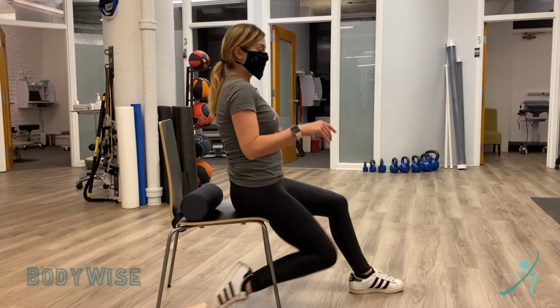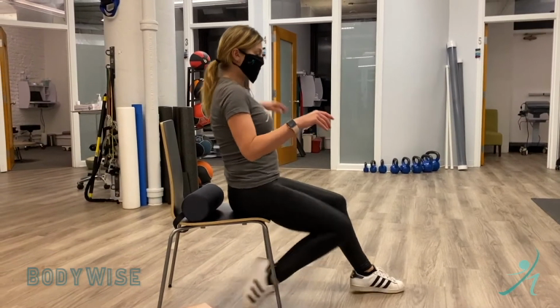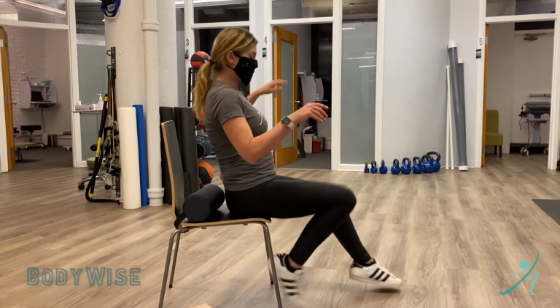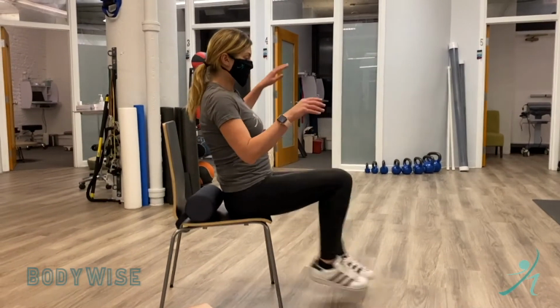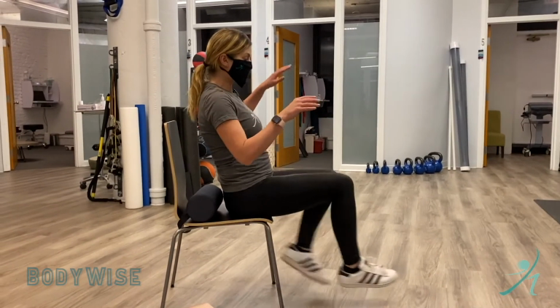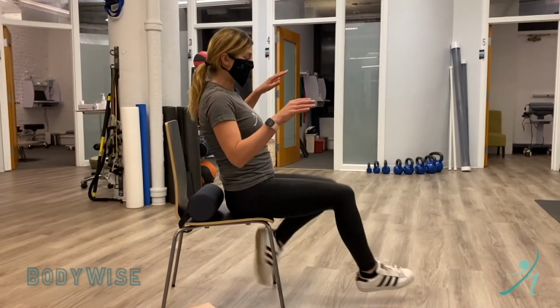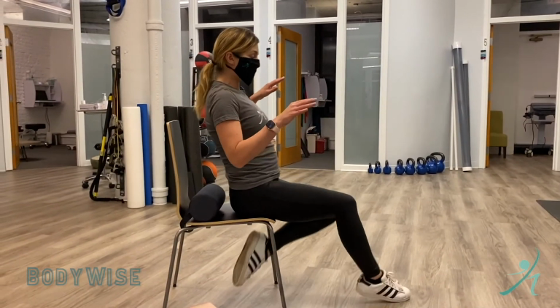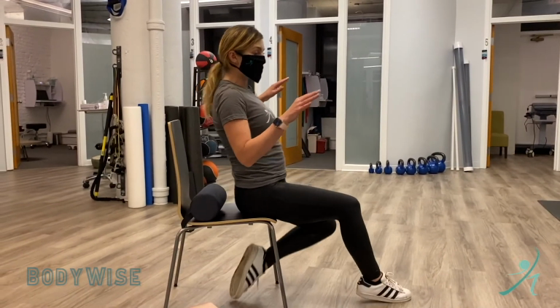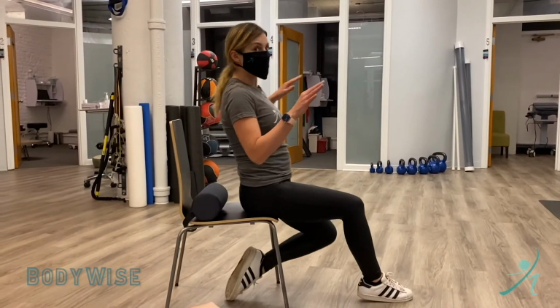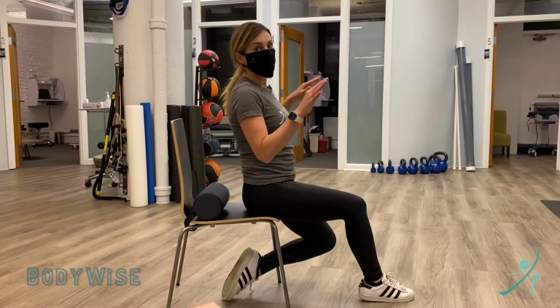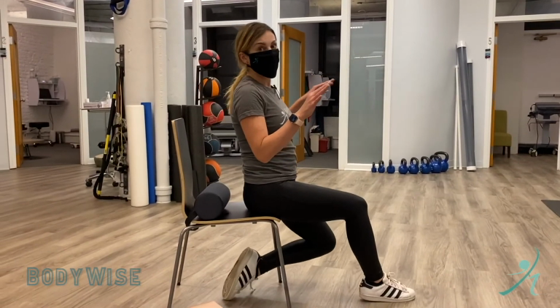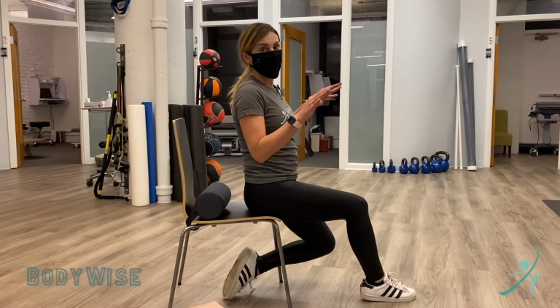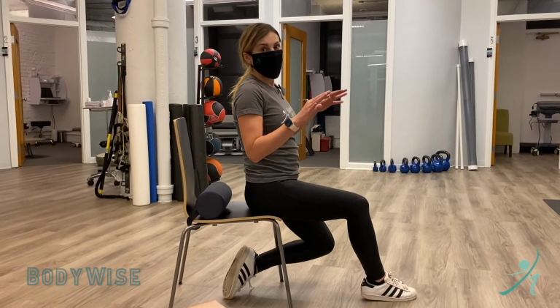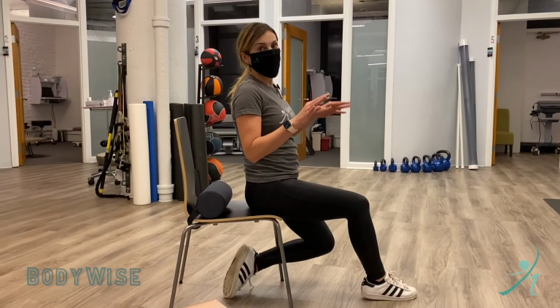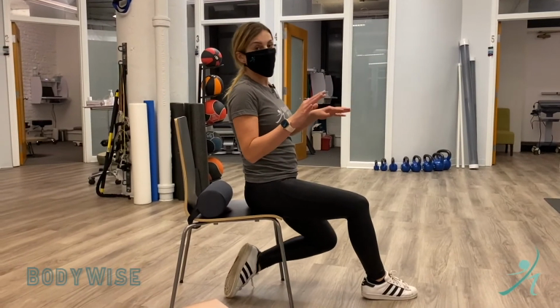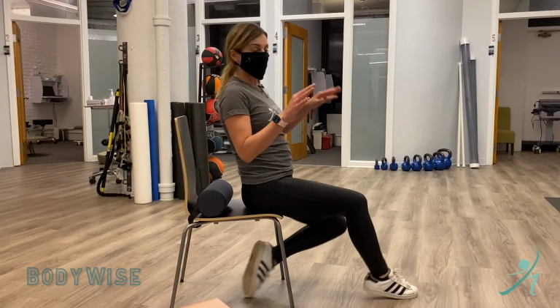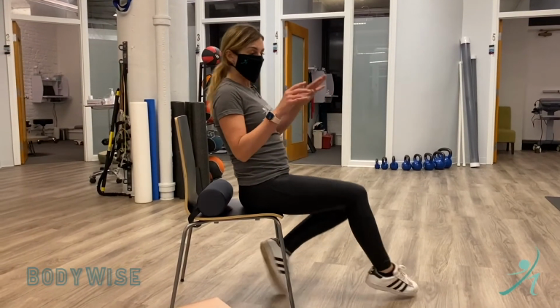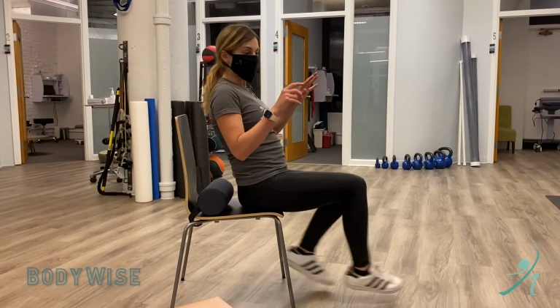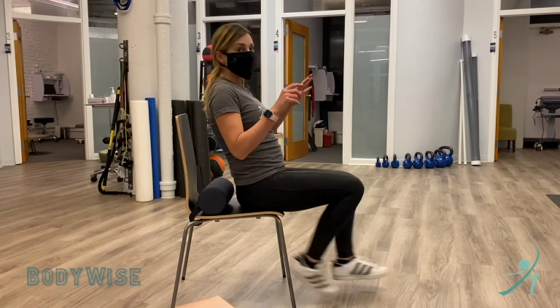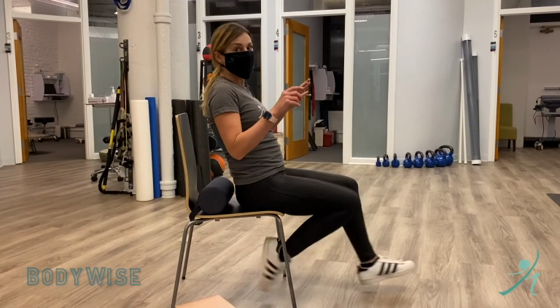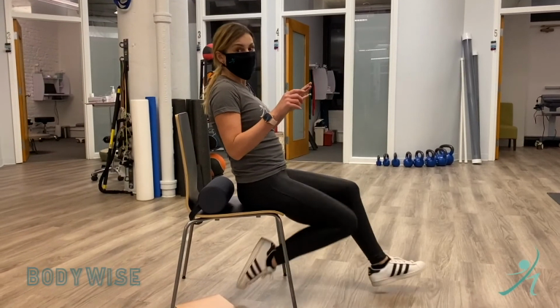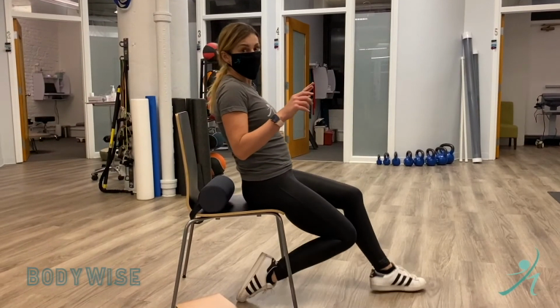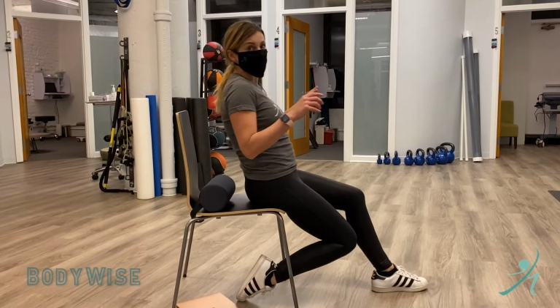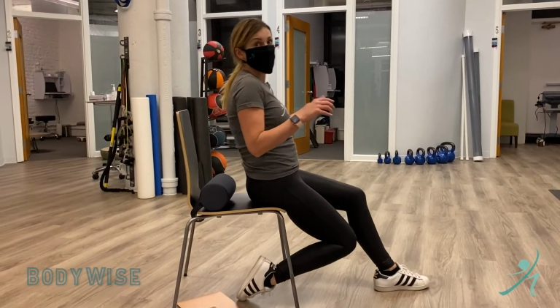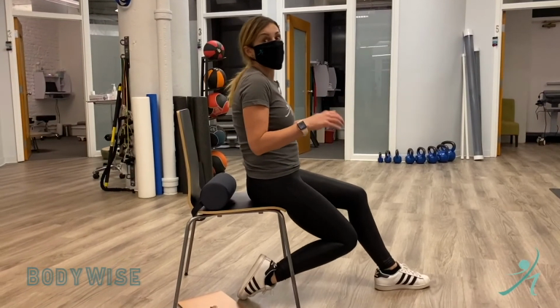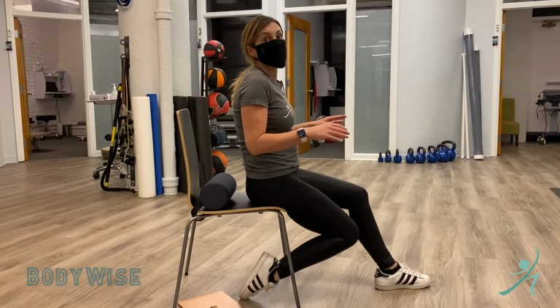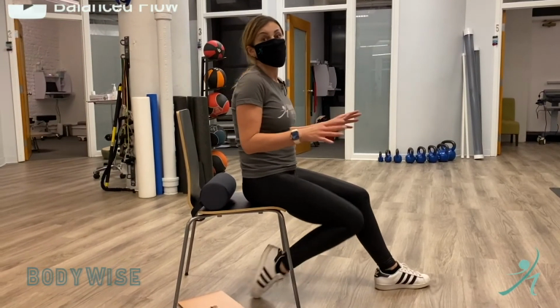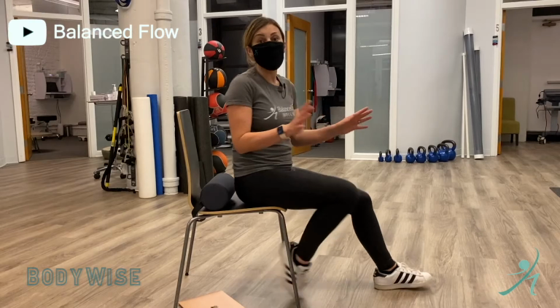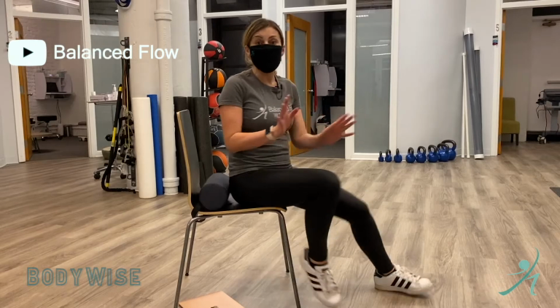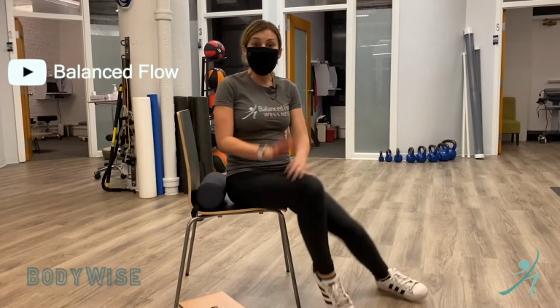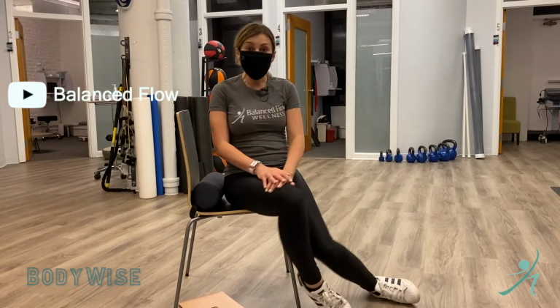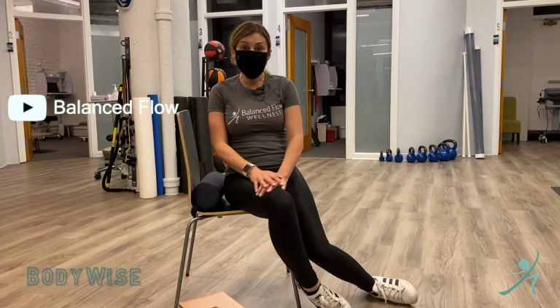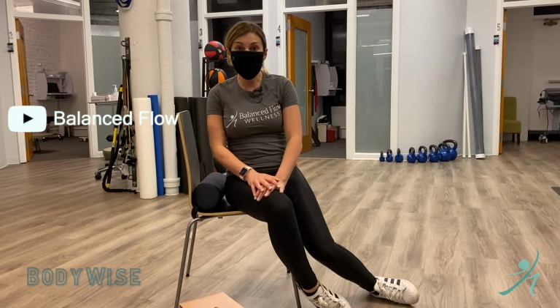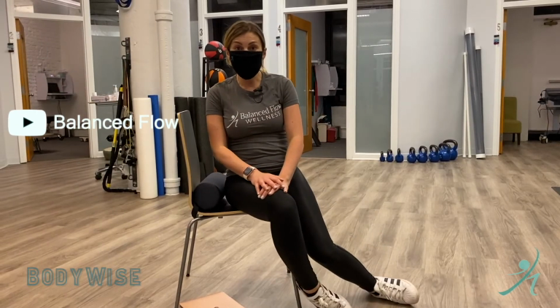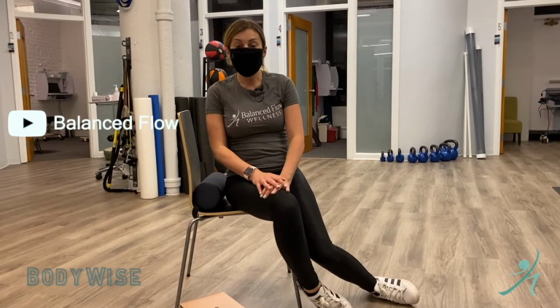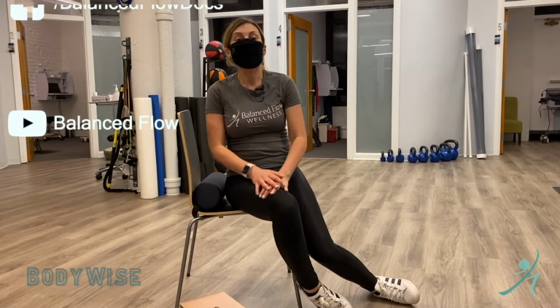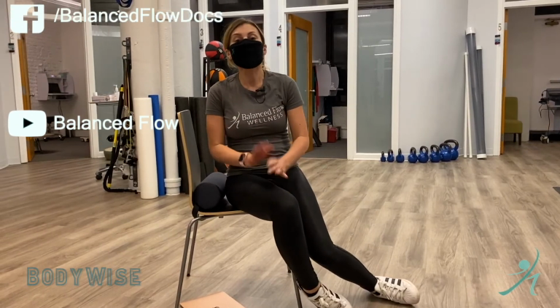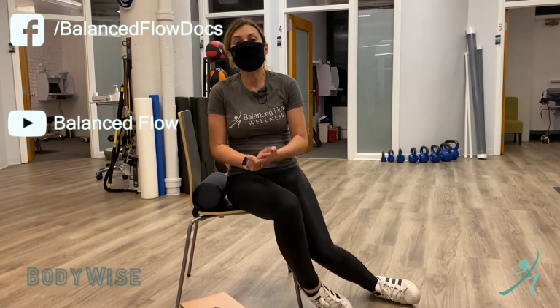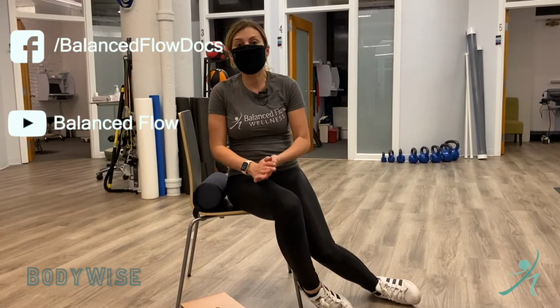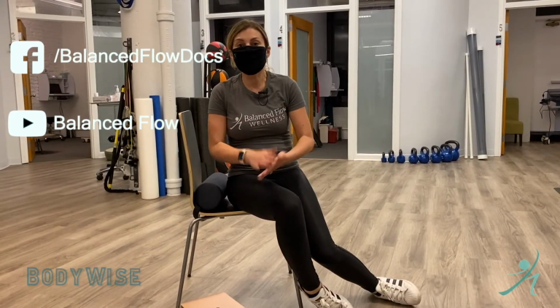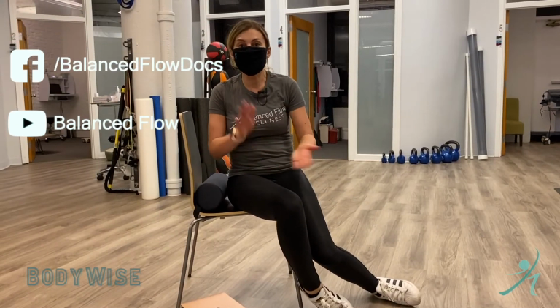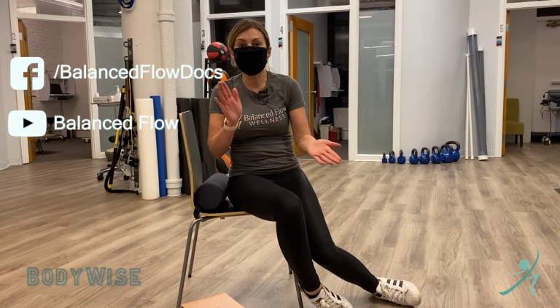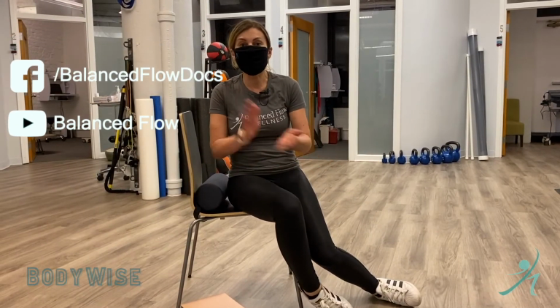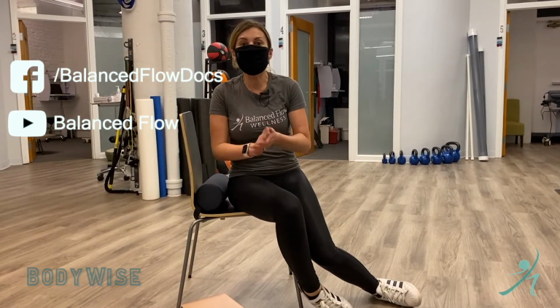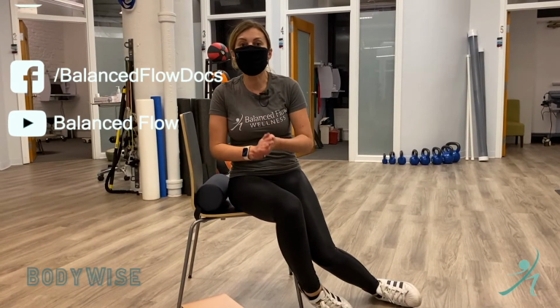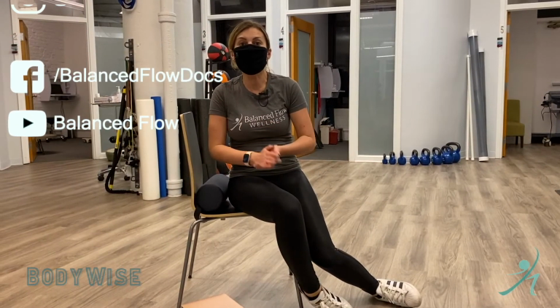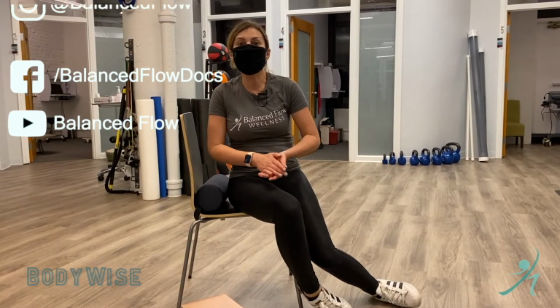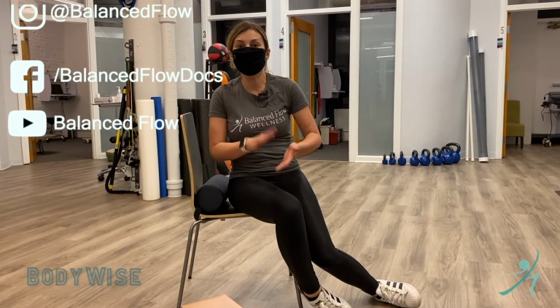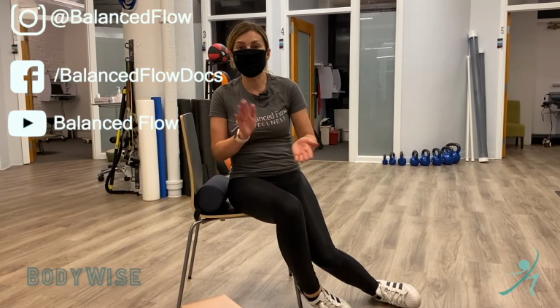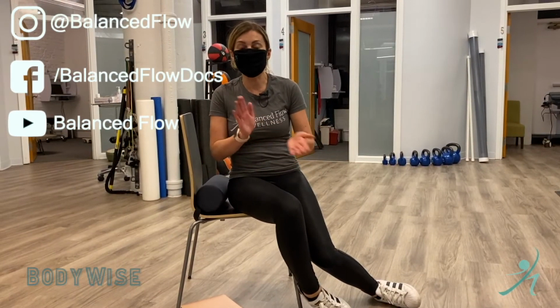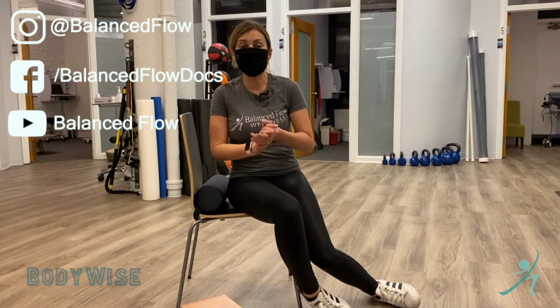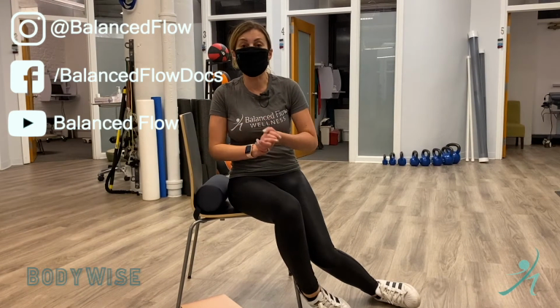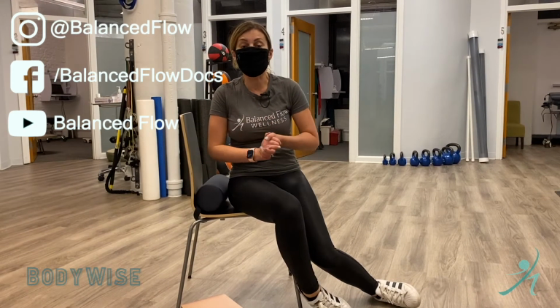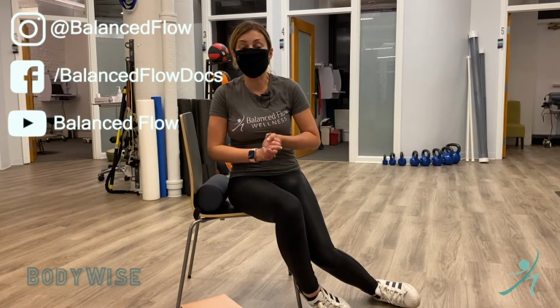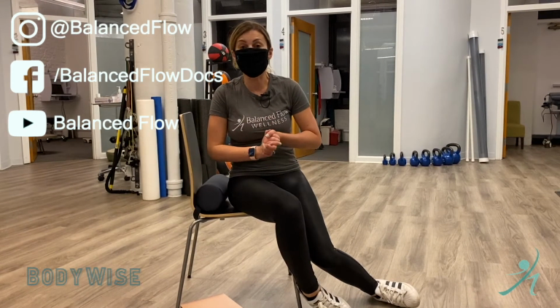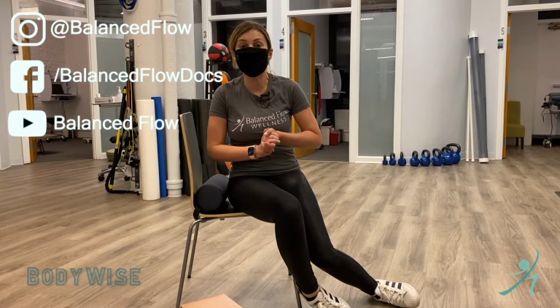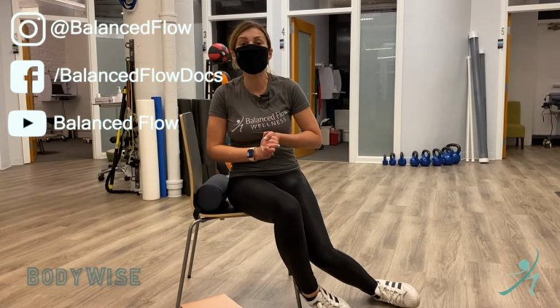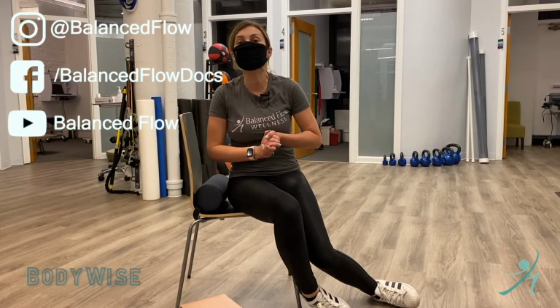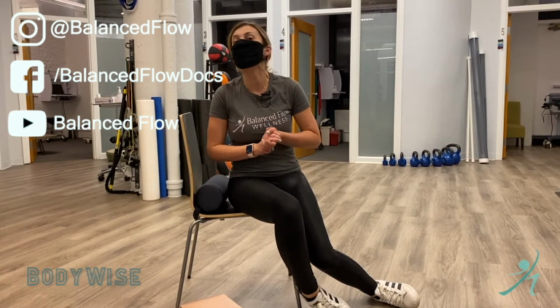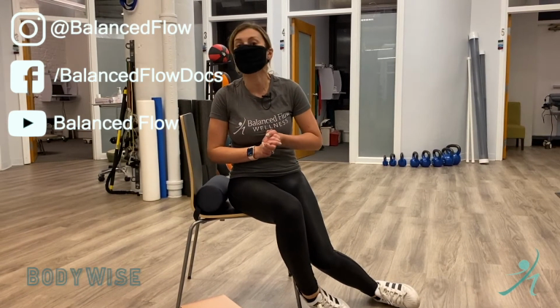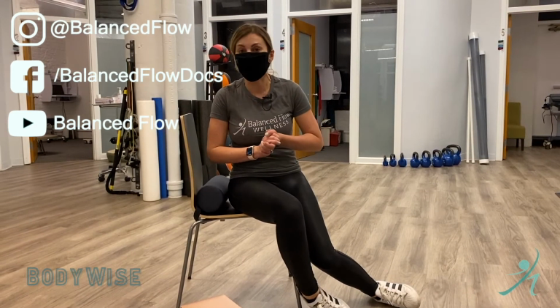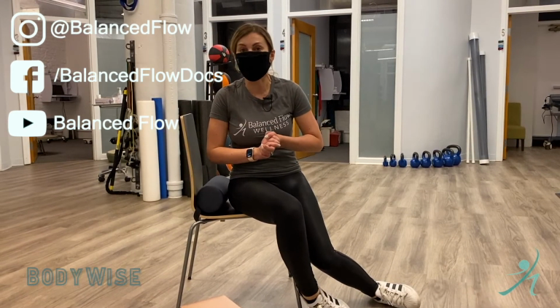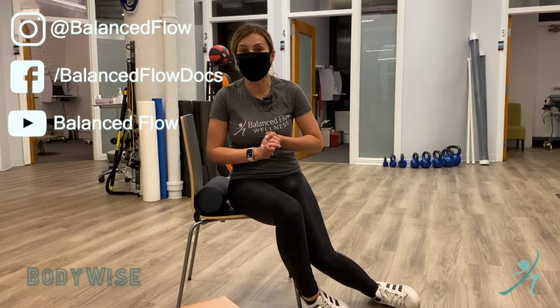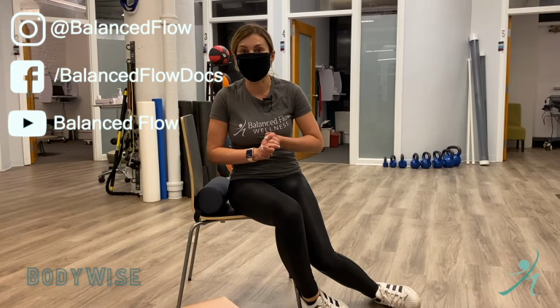You want to switch every few seconds — try it out. Like us, follow us, subscribe, and be body wise.